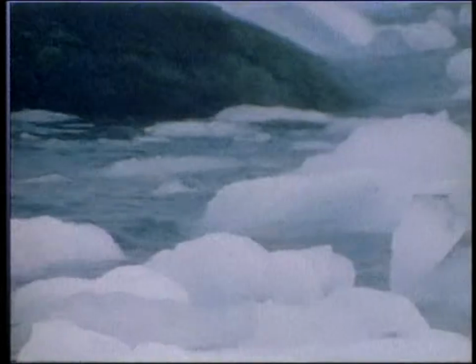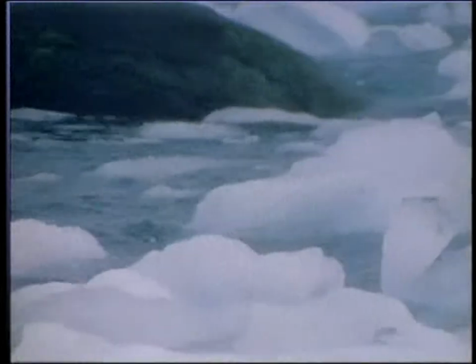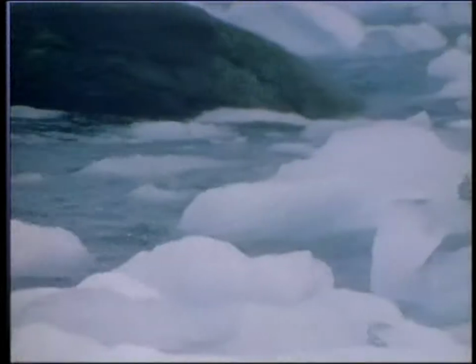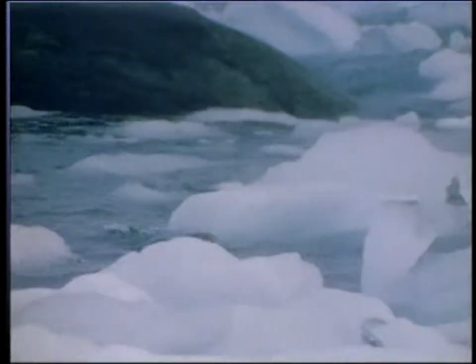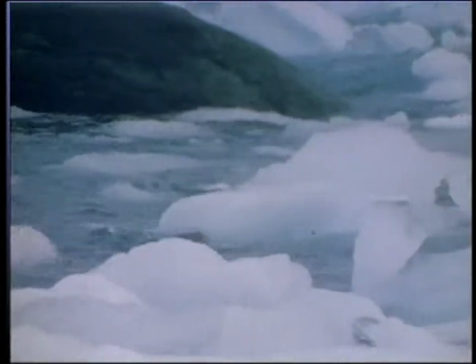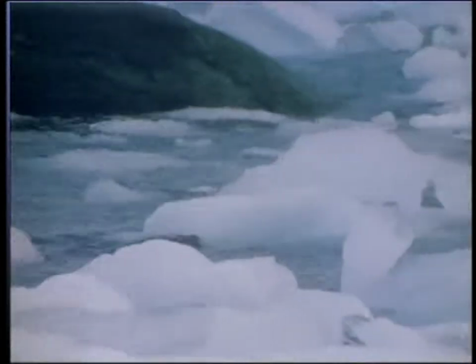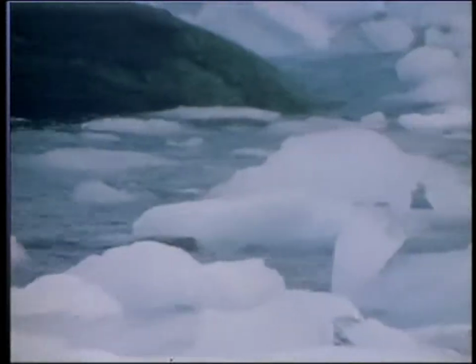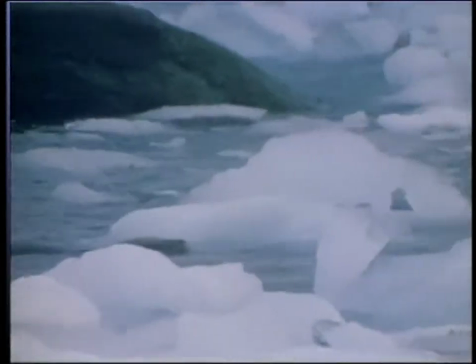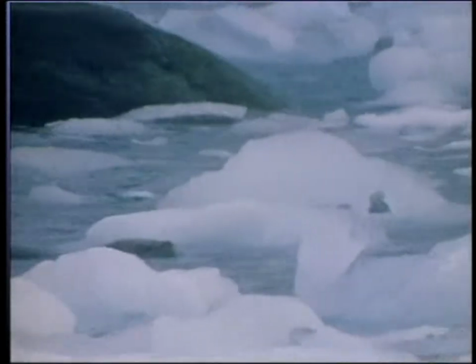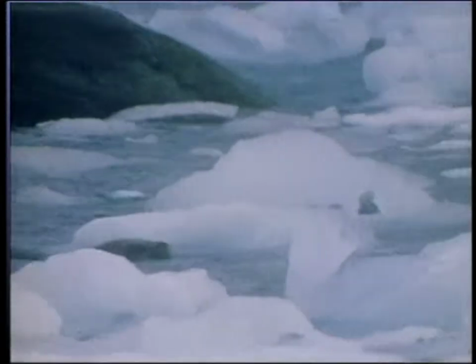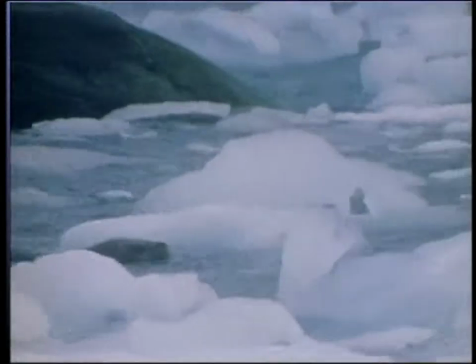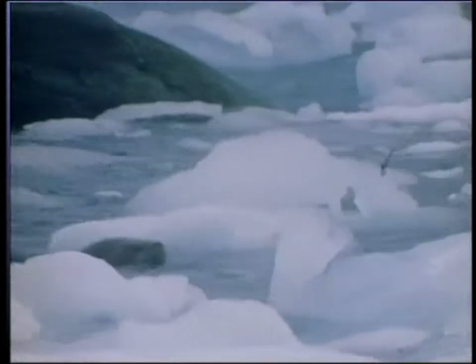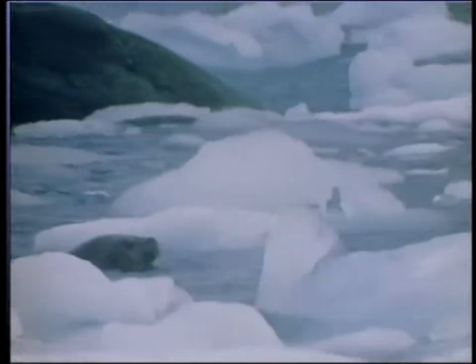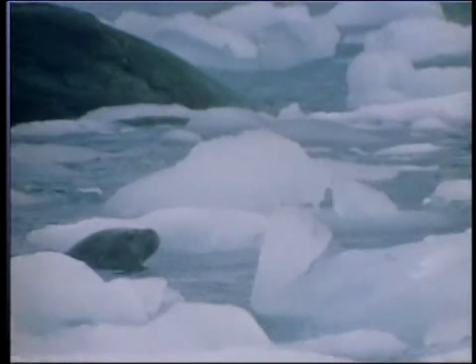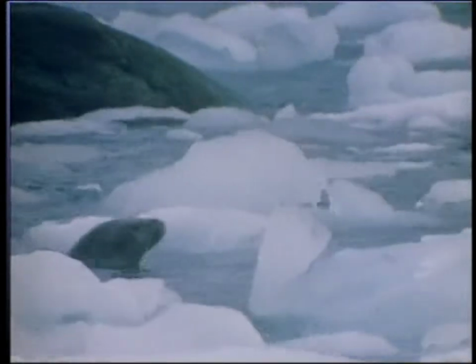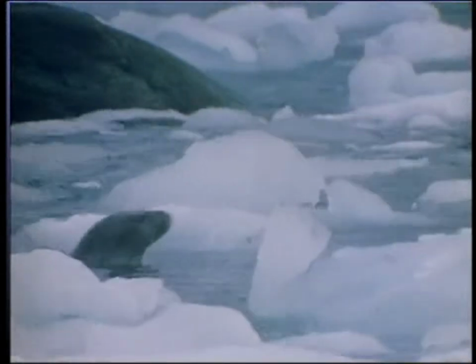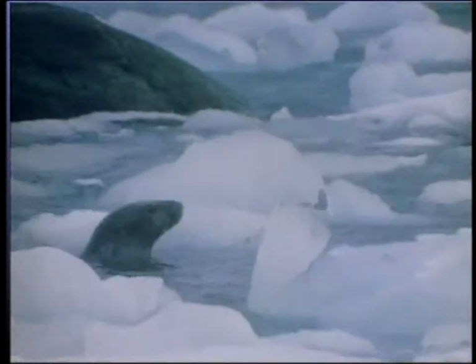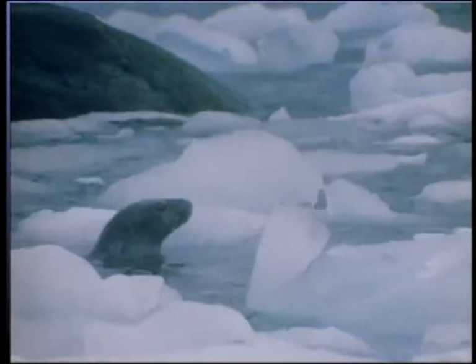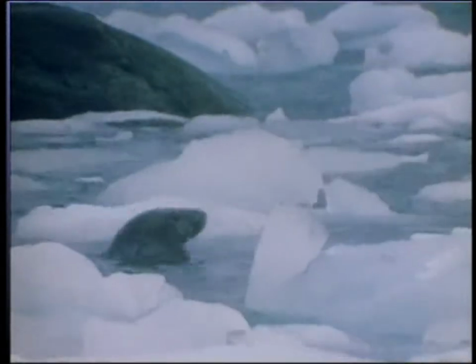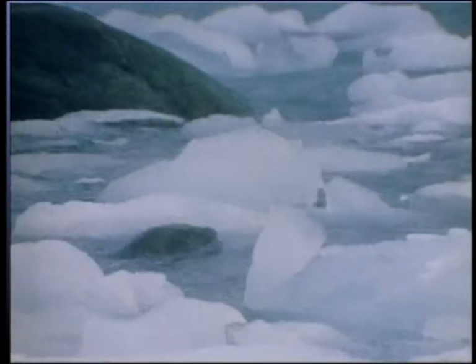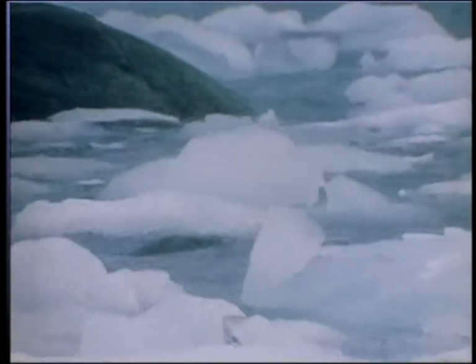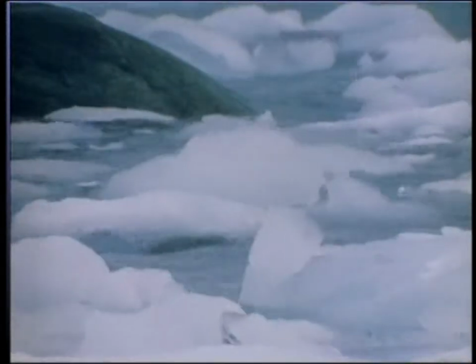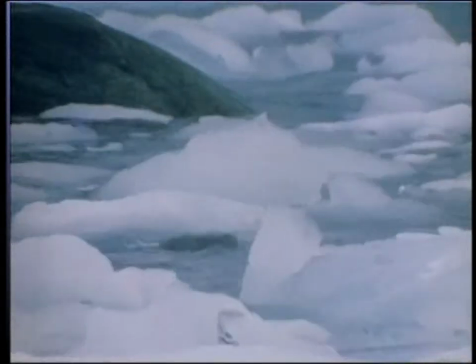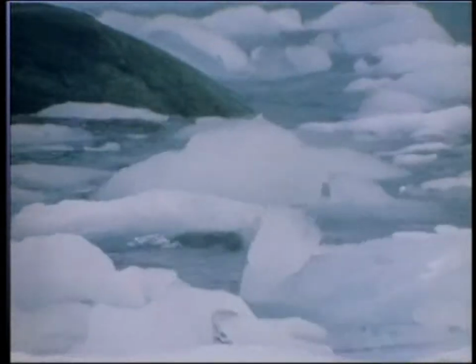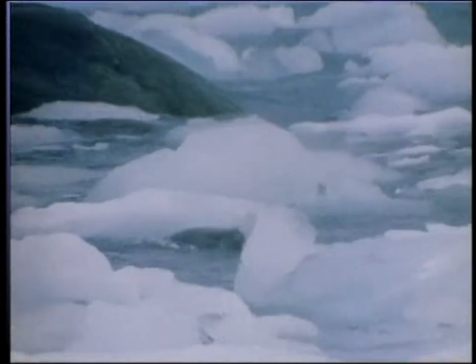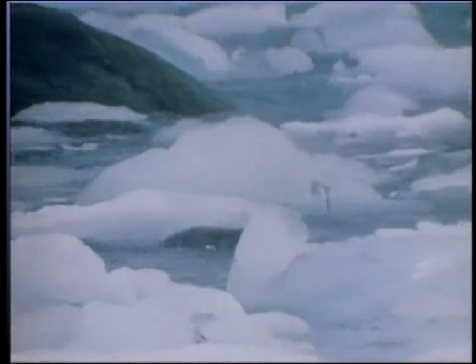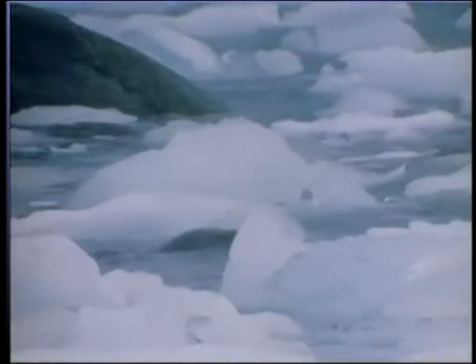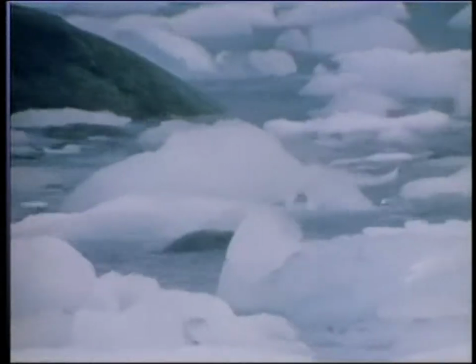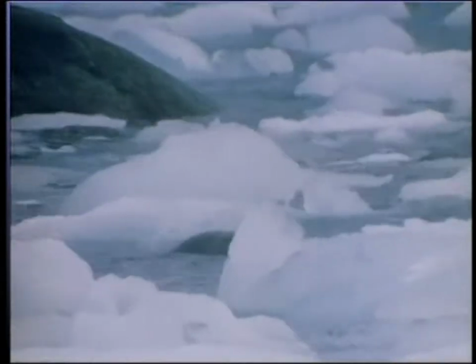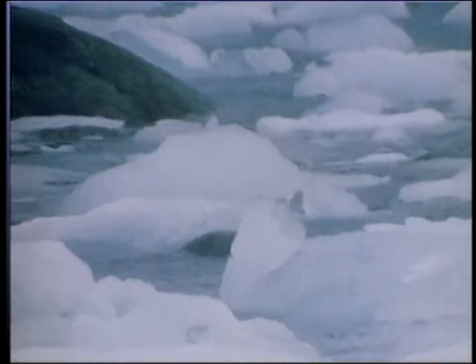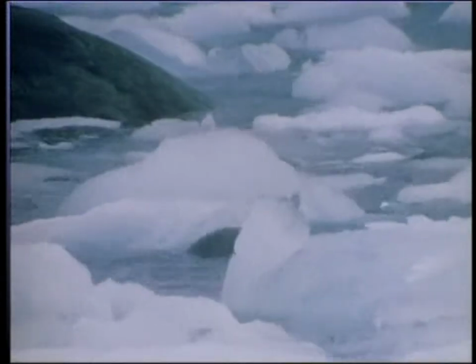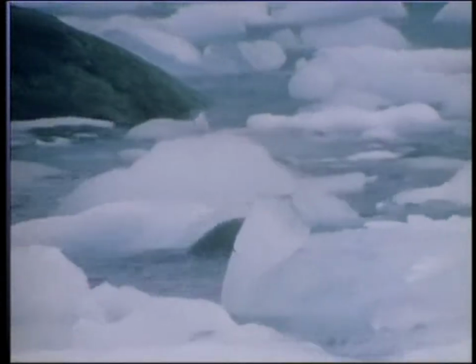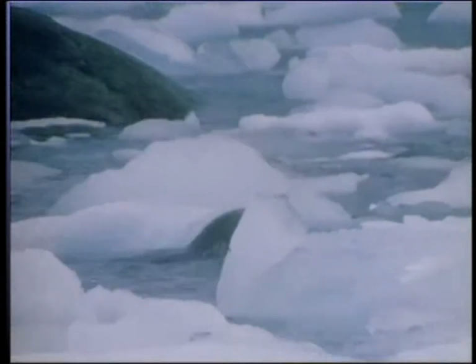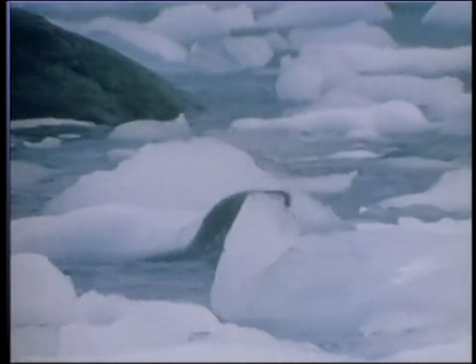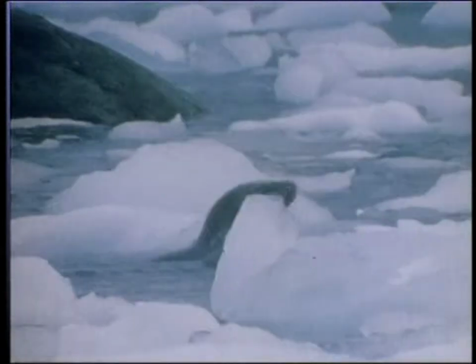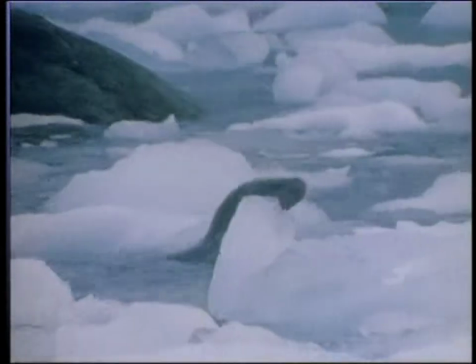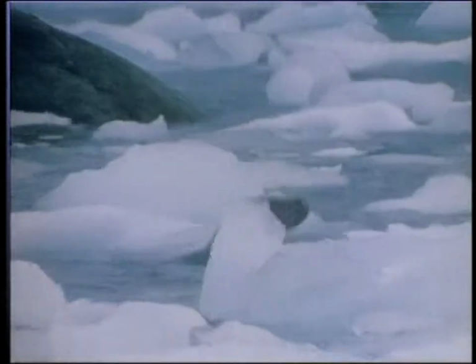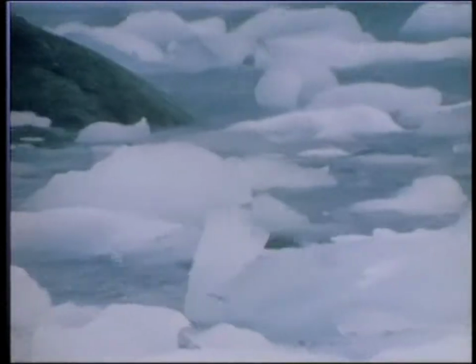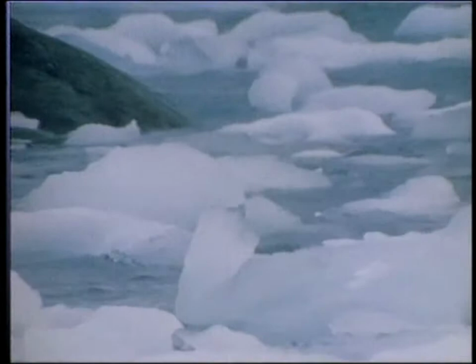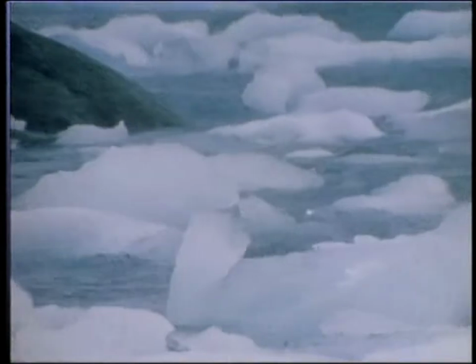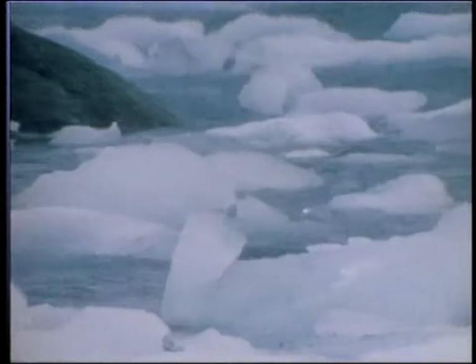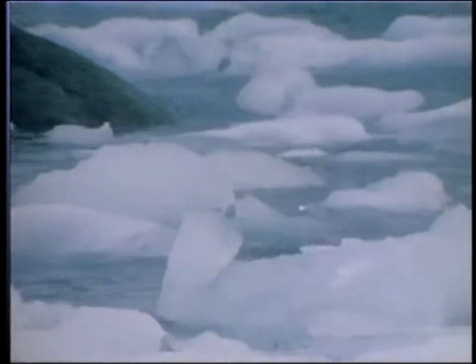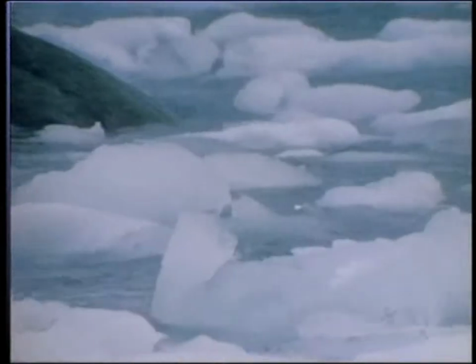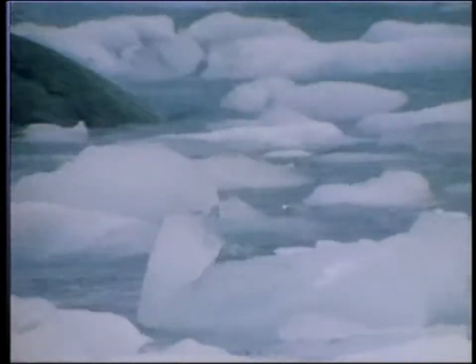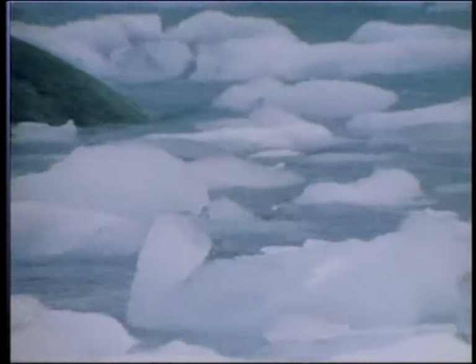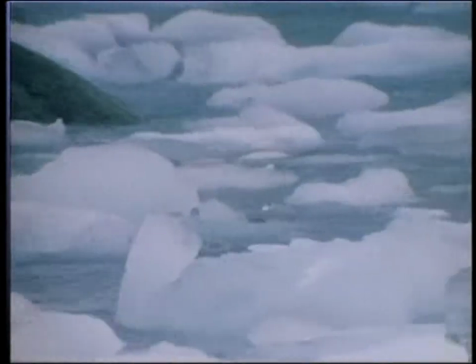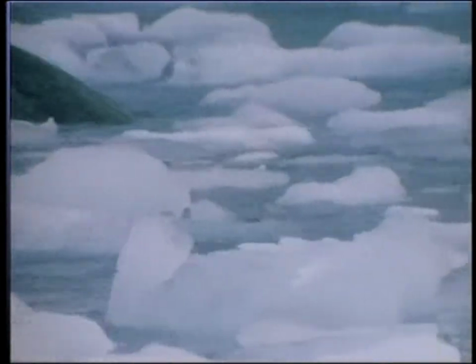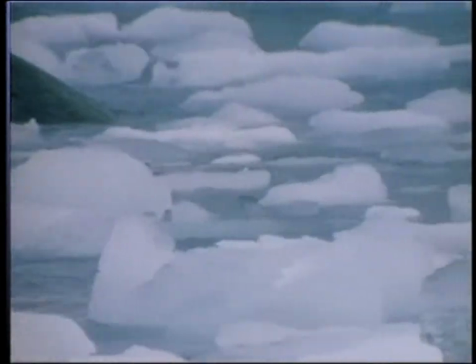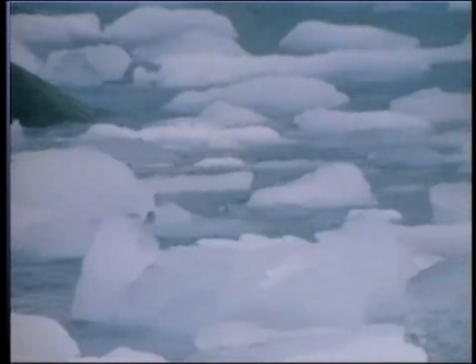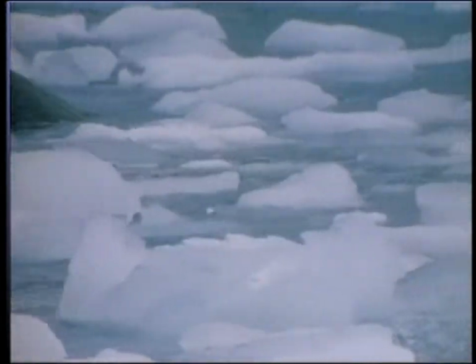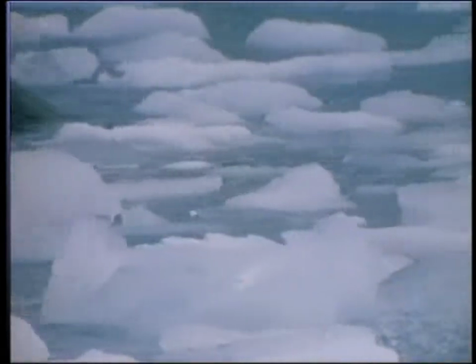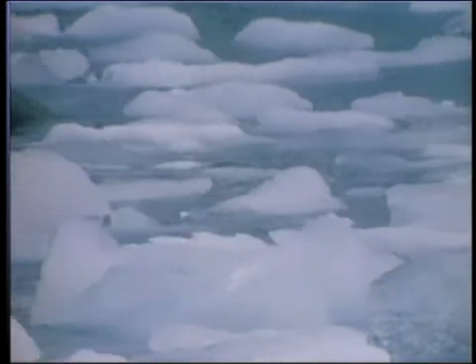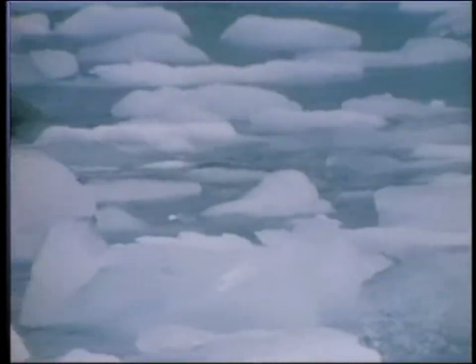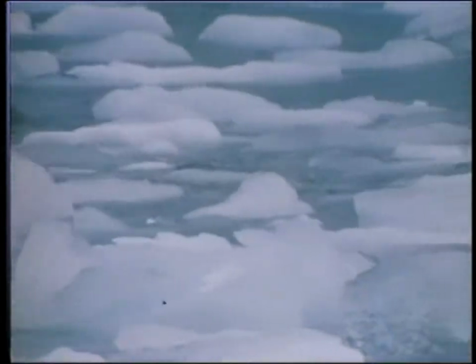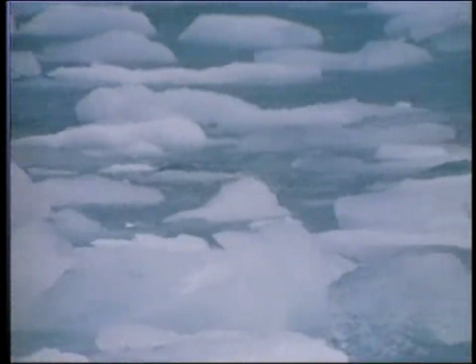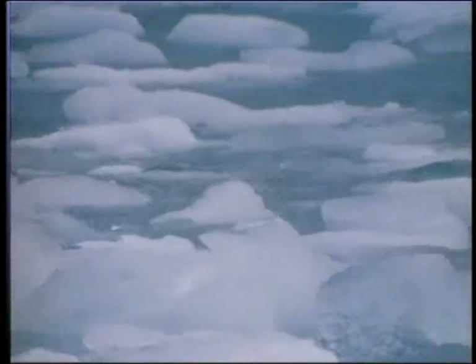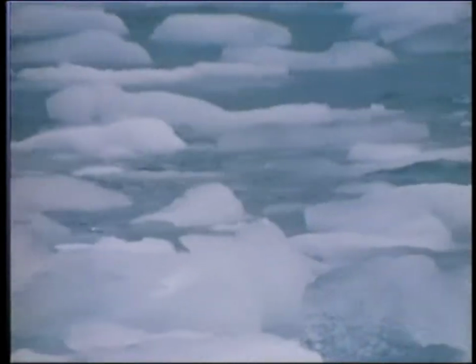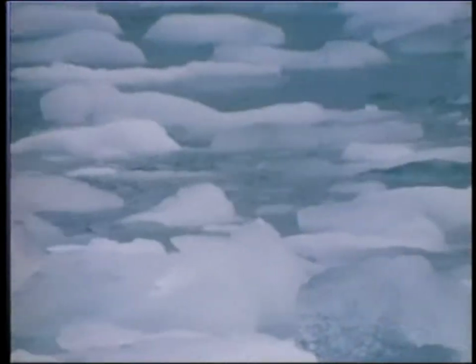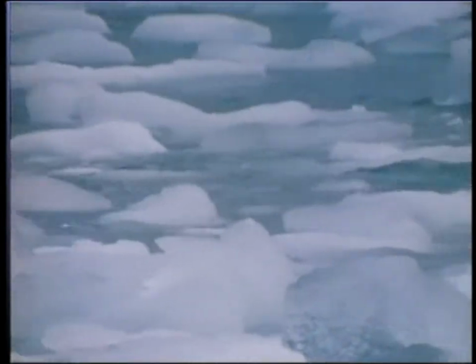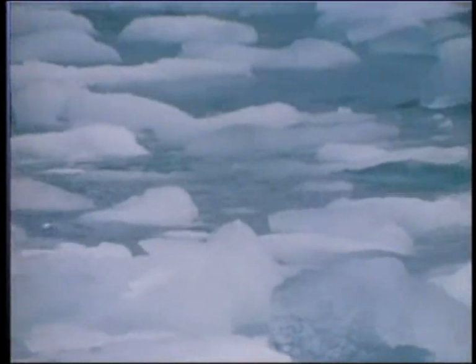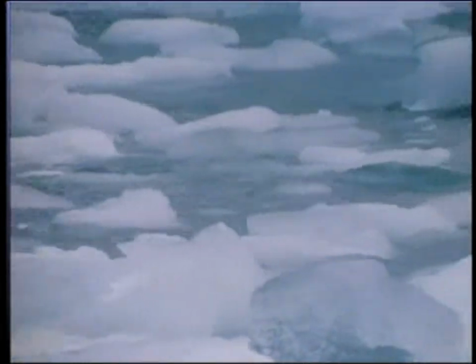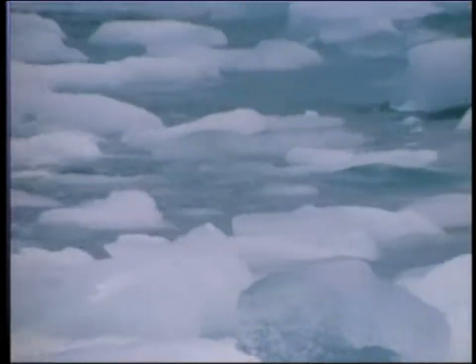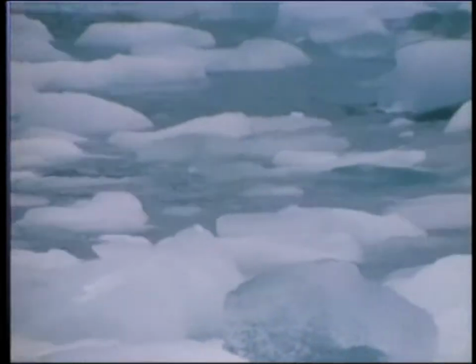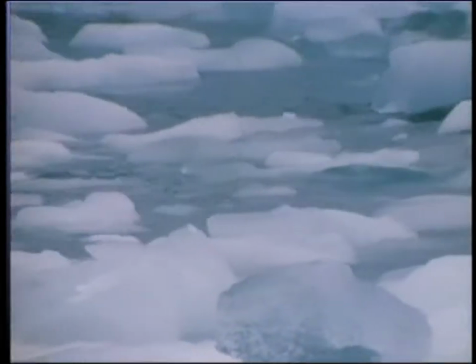The Weddell seal is comfortable in or out of water, and is one of the most placid of the Antarctic seals.